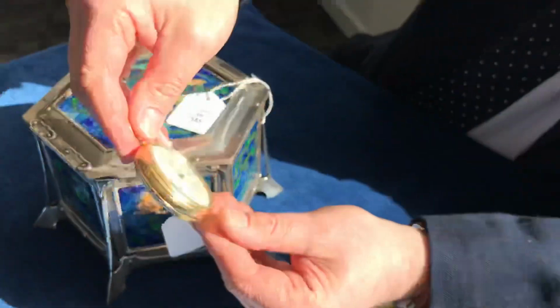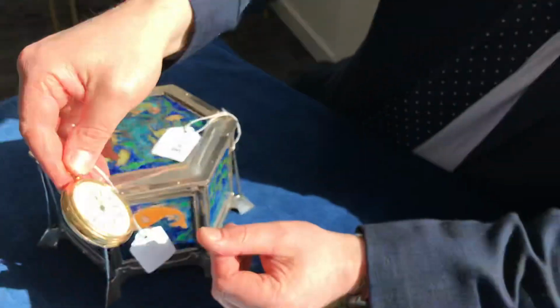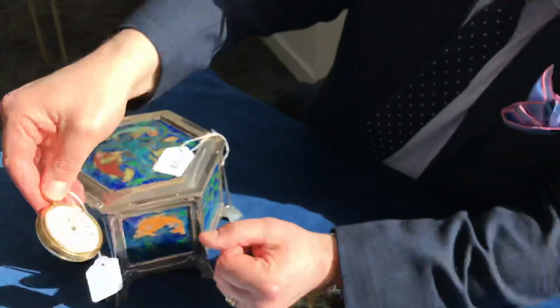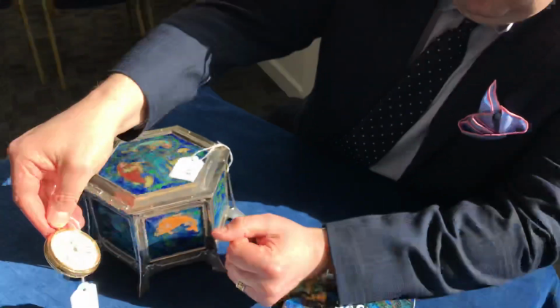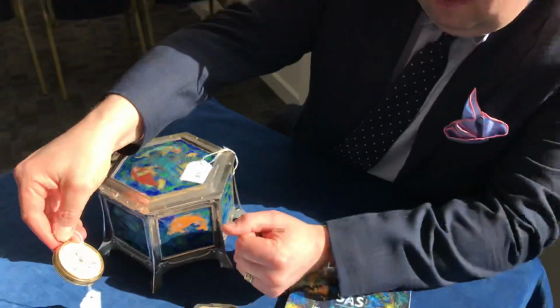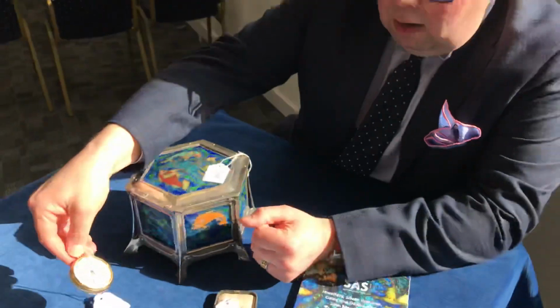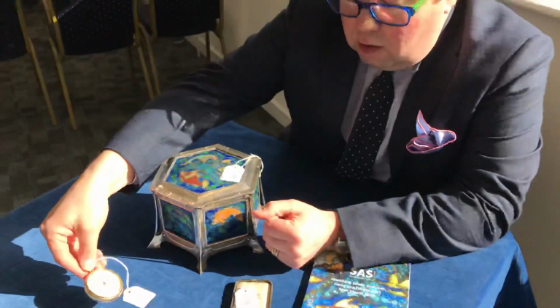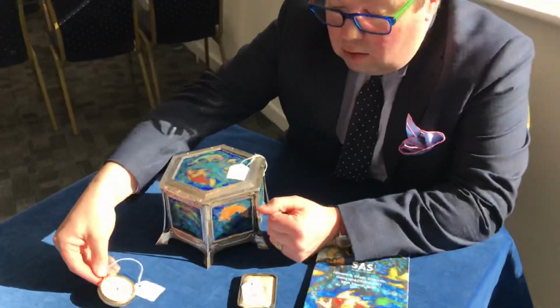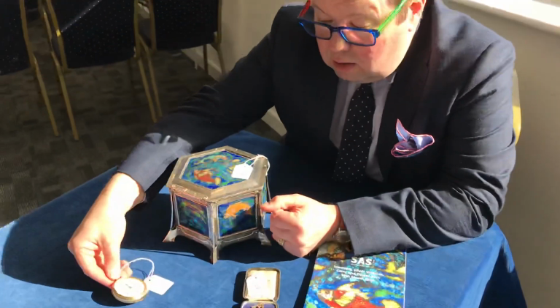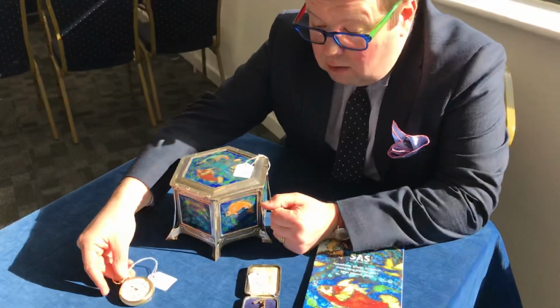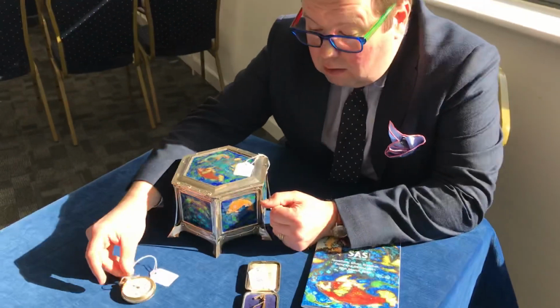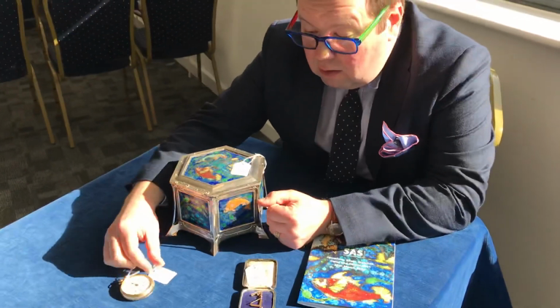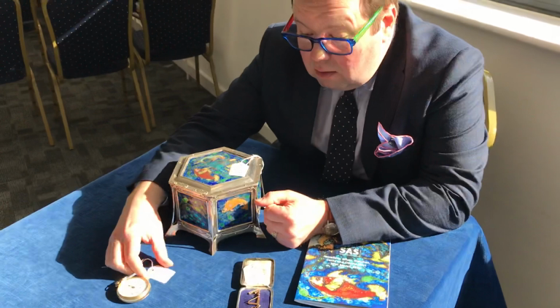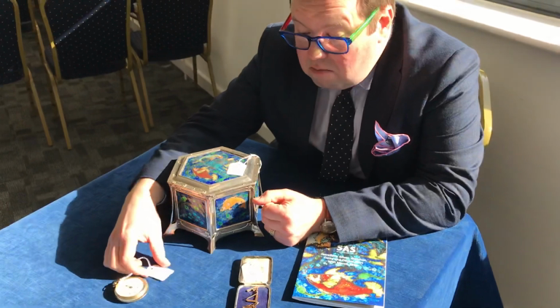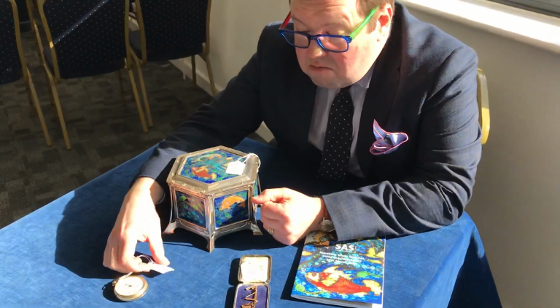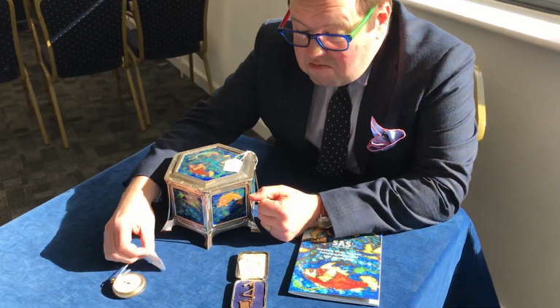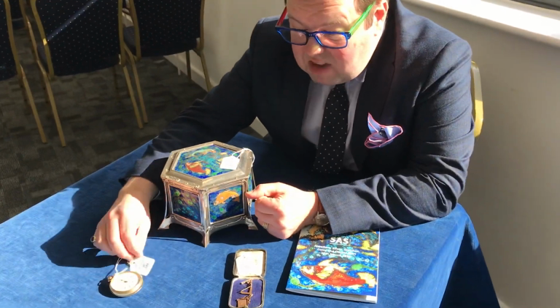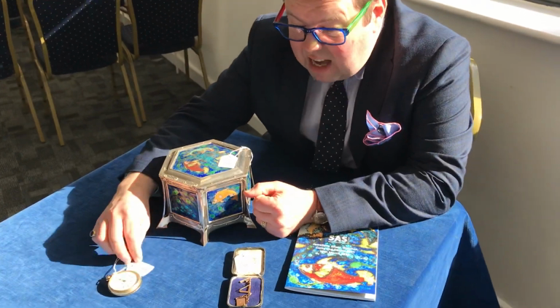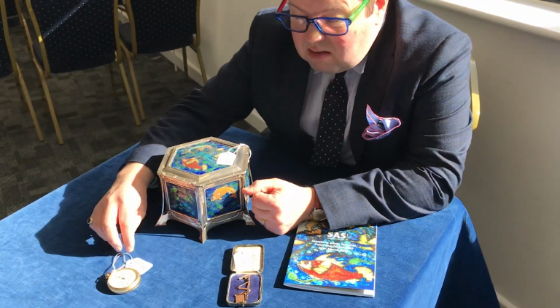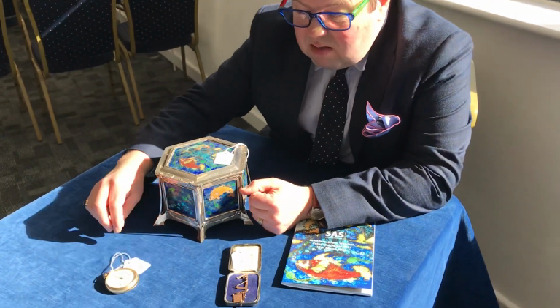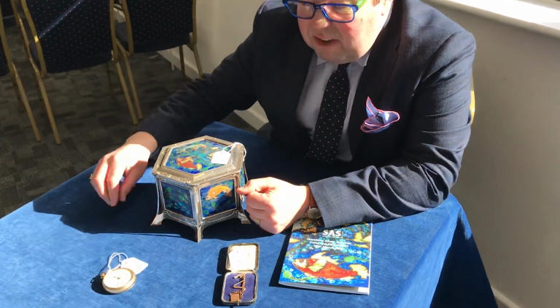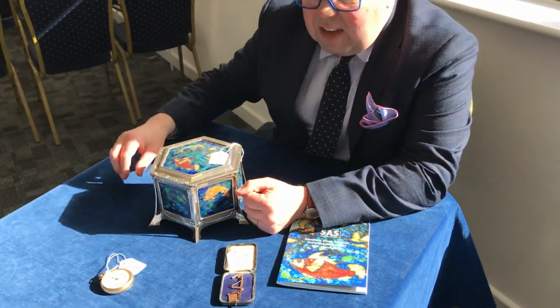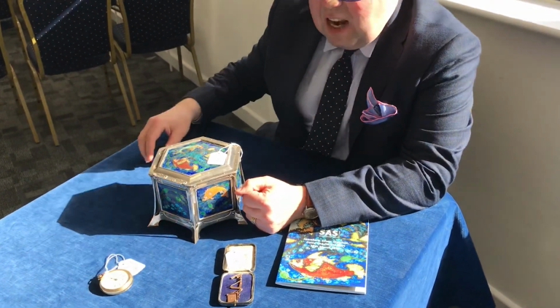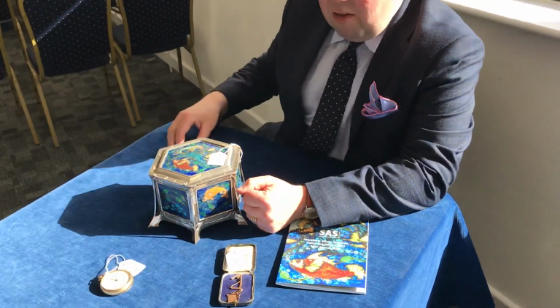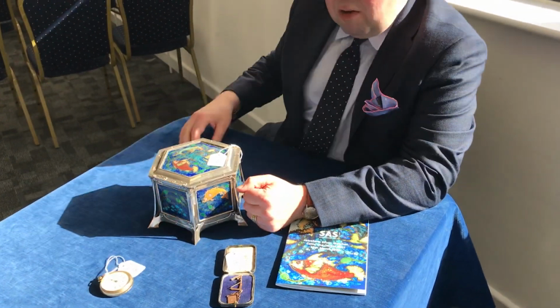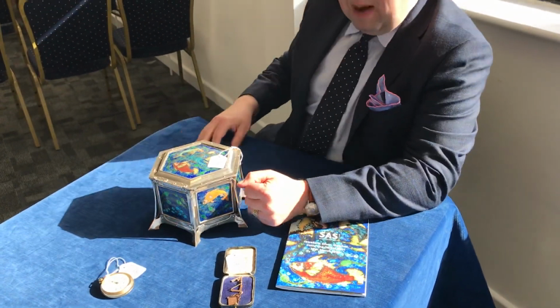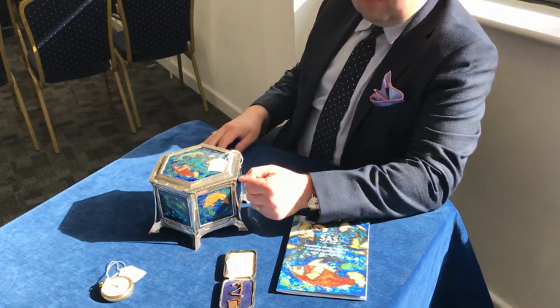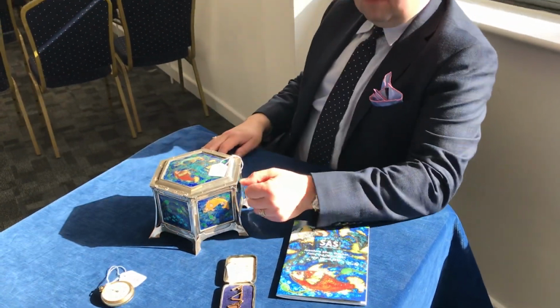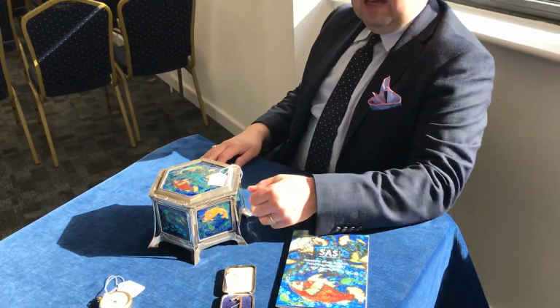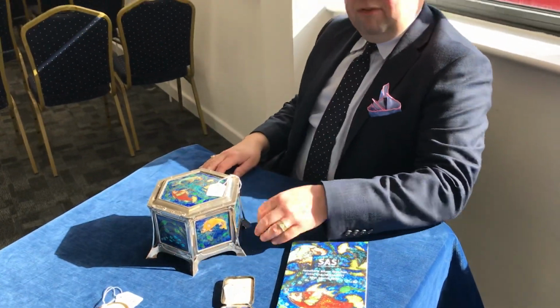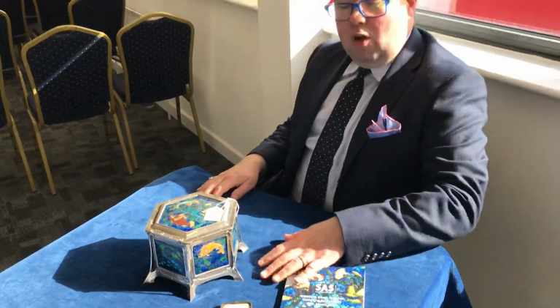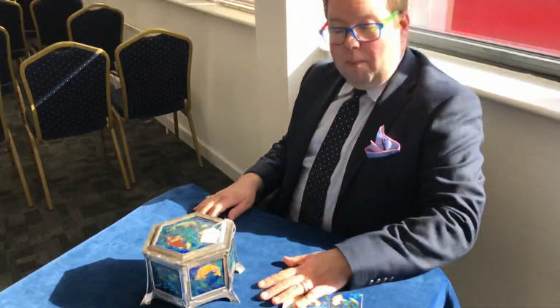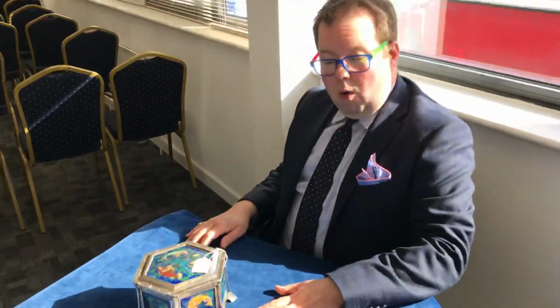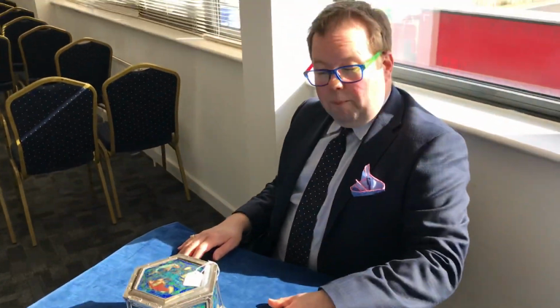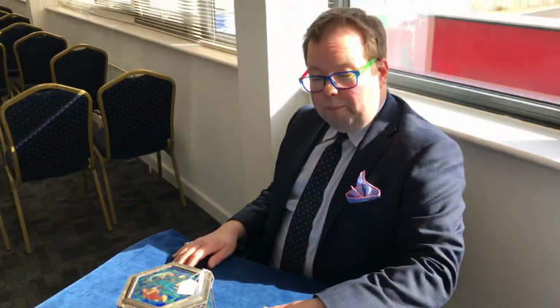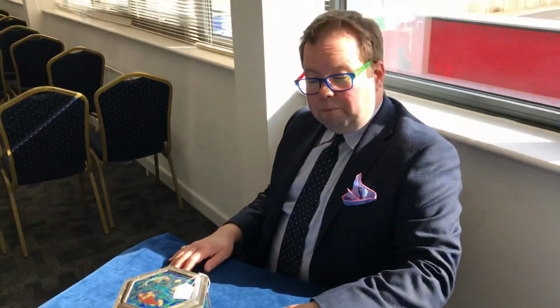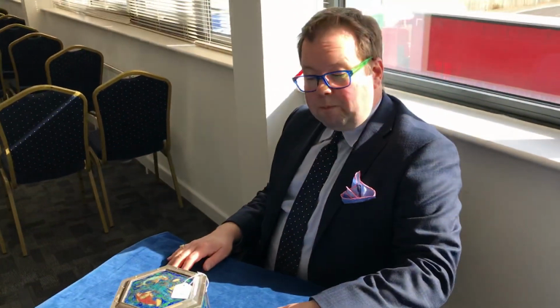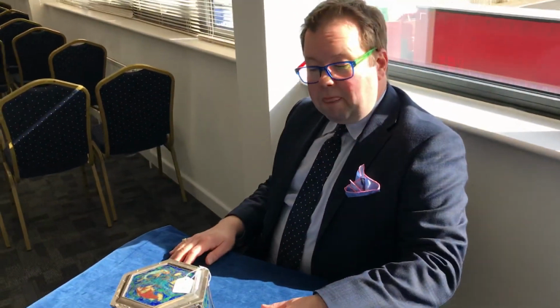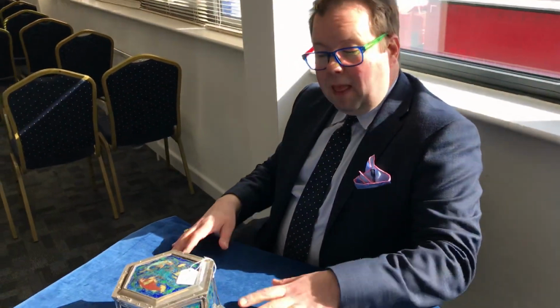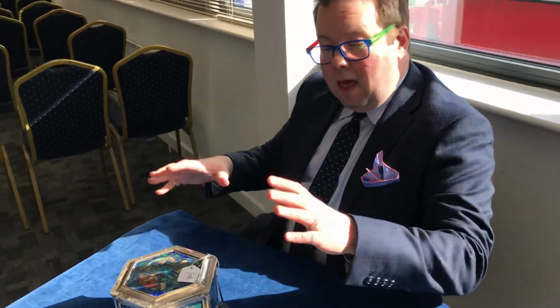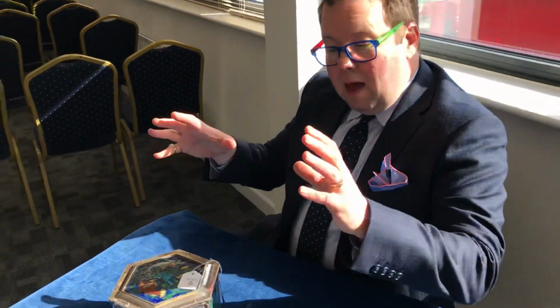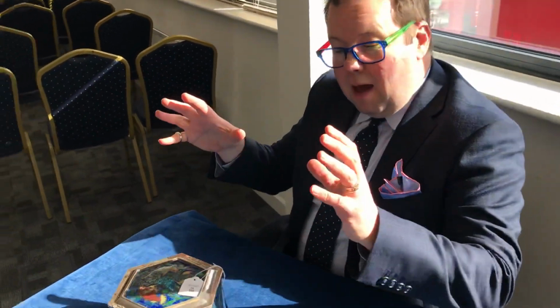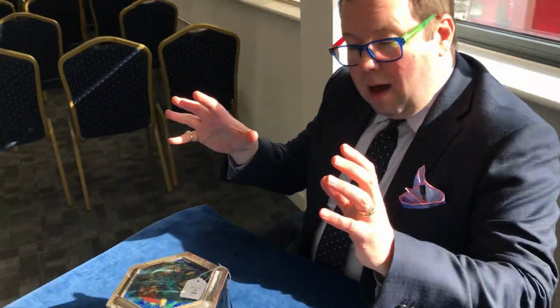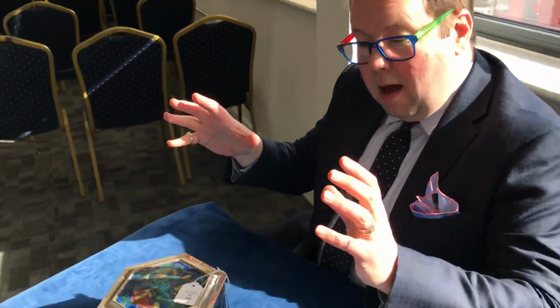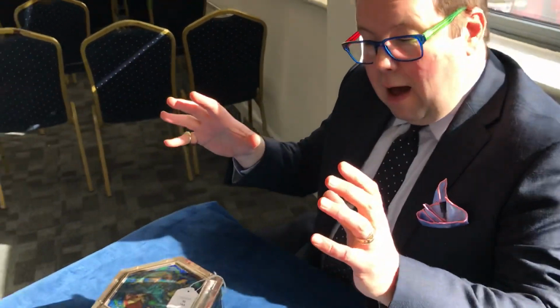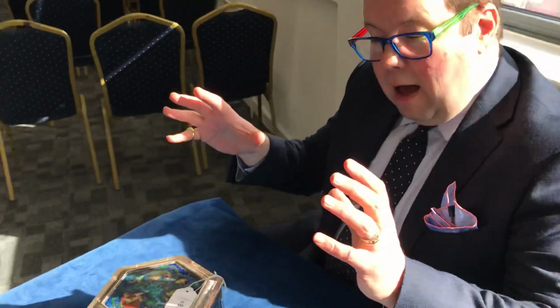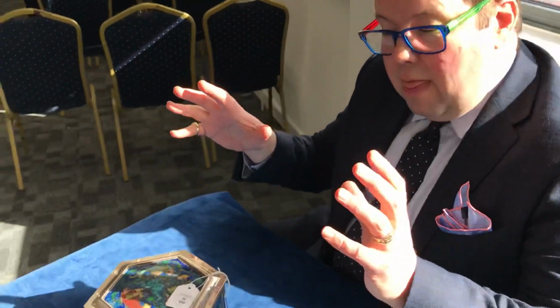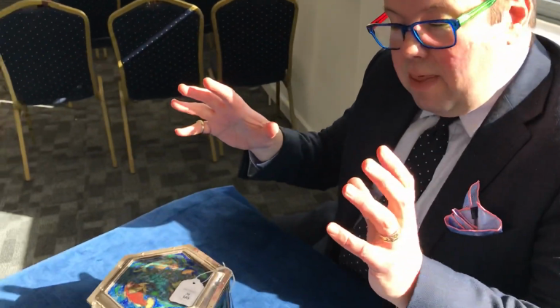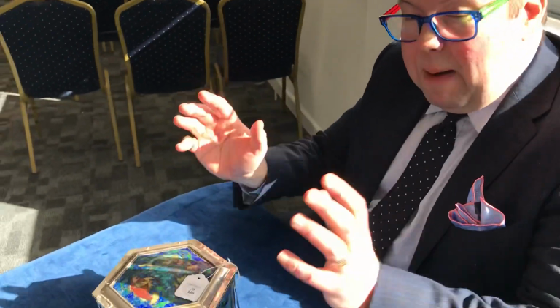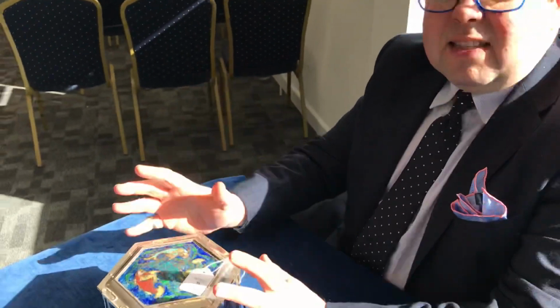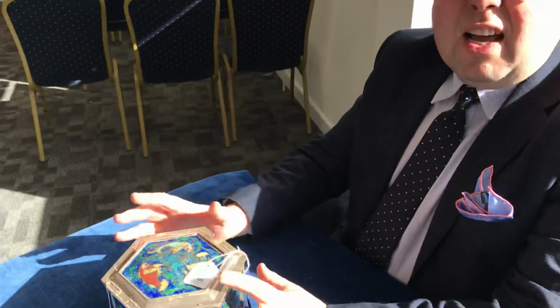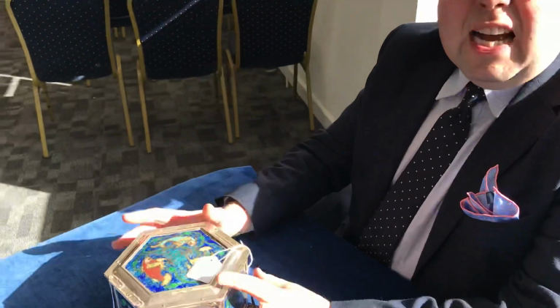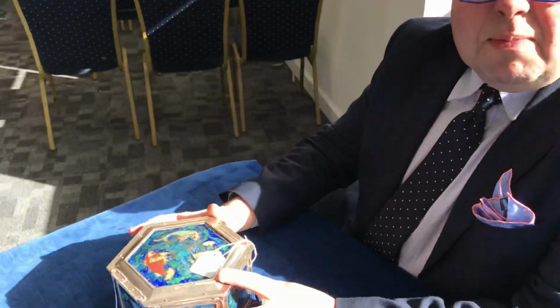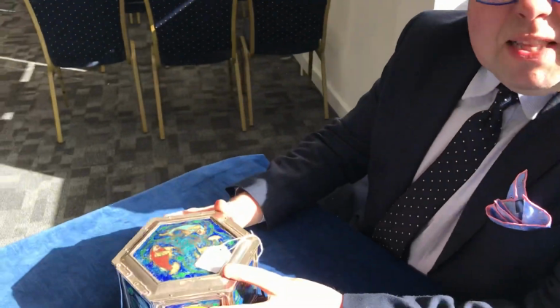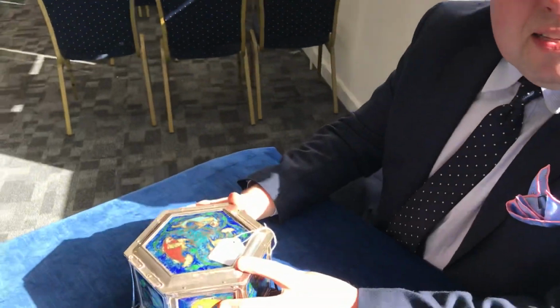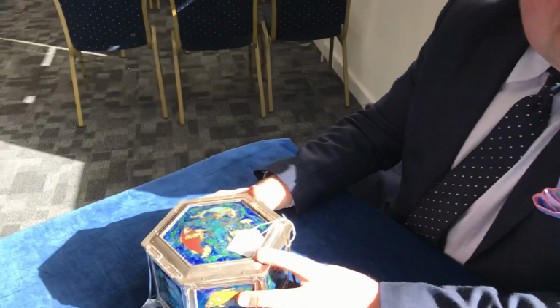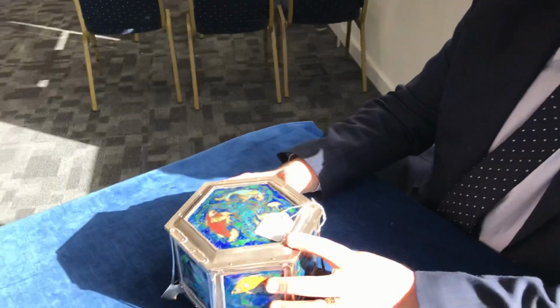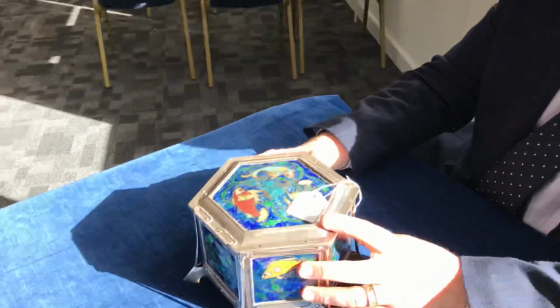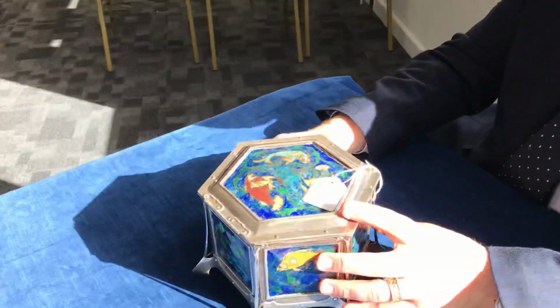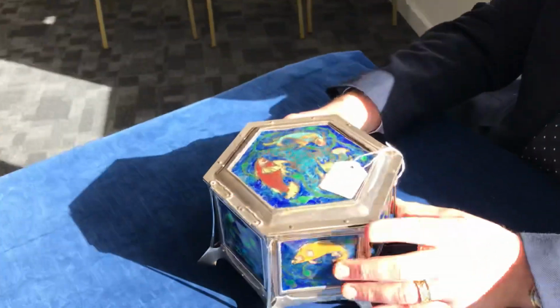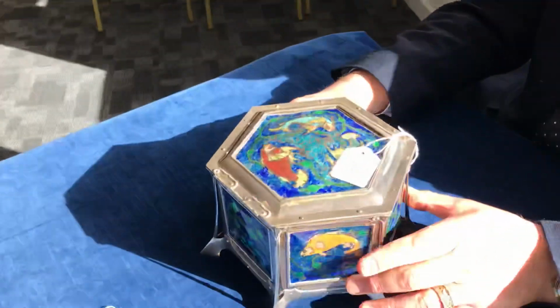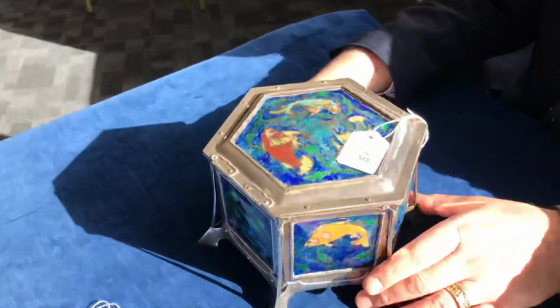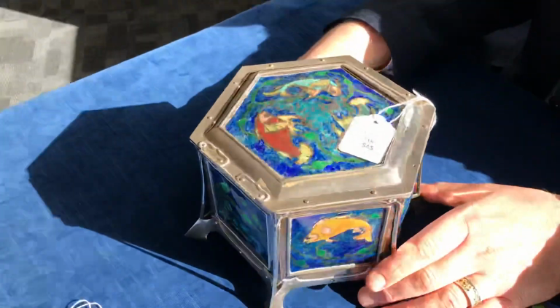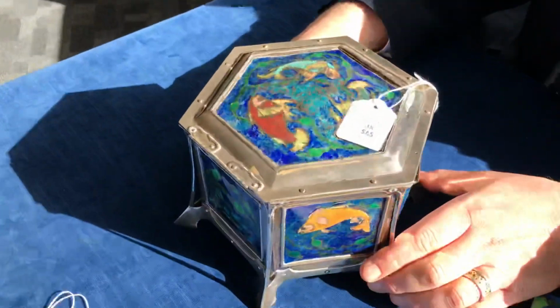That's going to make a good thousand to fifteen hundred pounds, if not more.